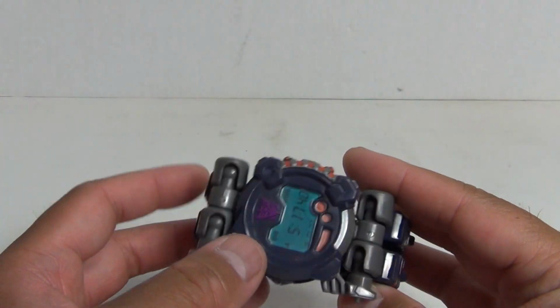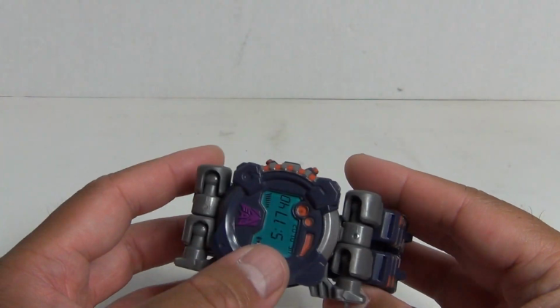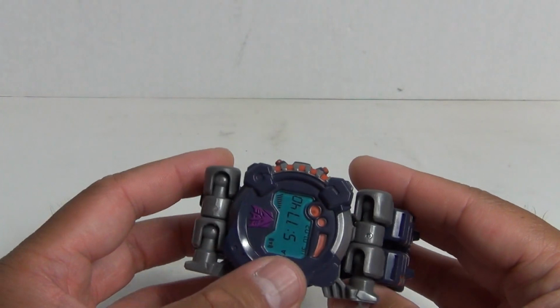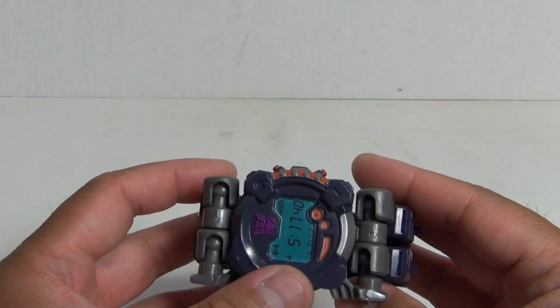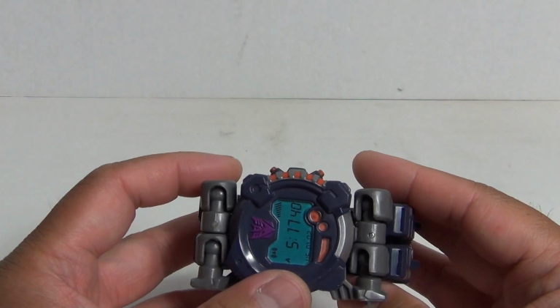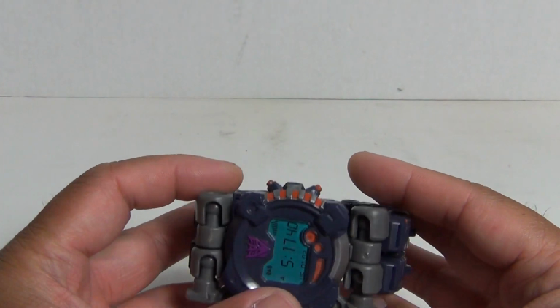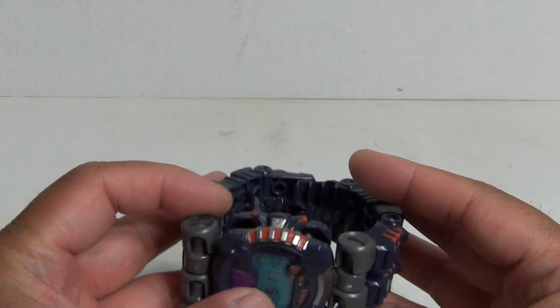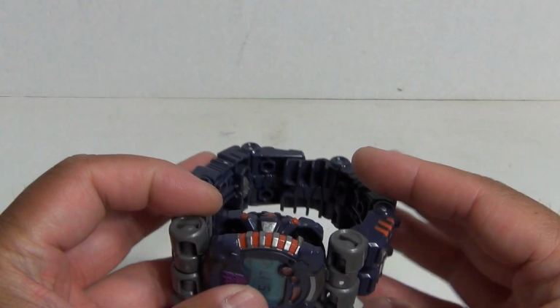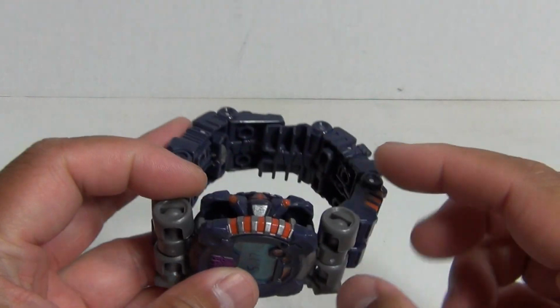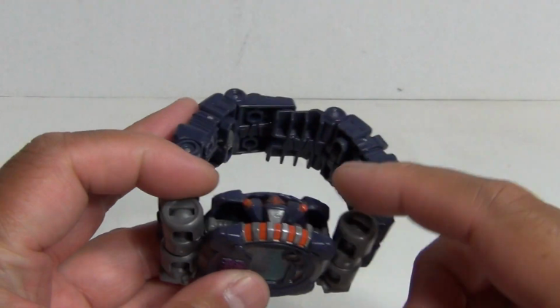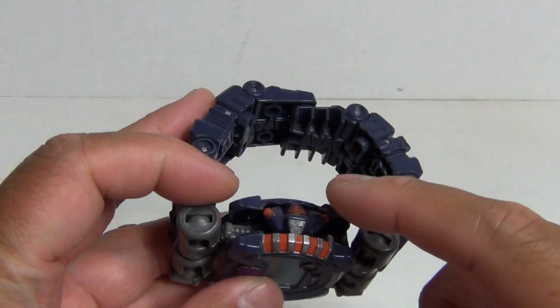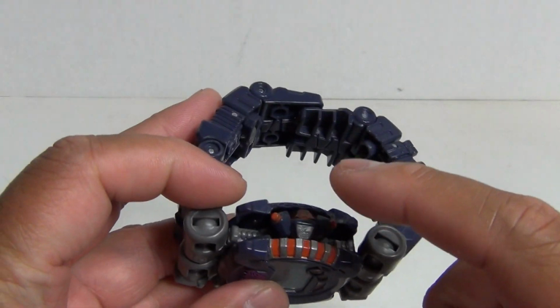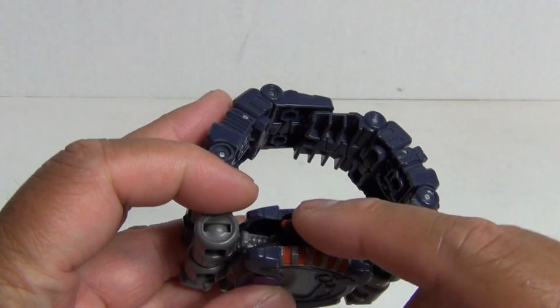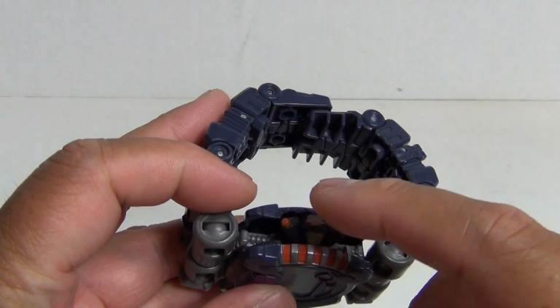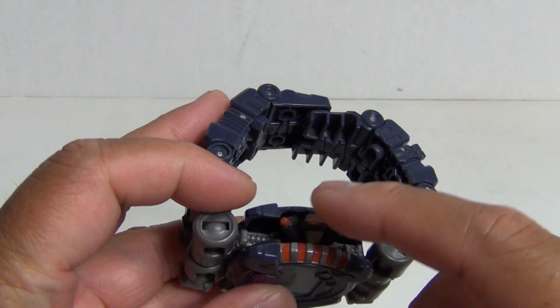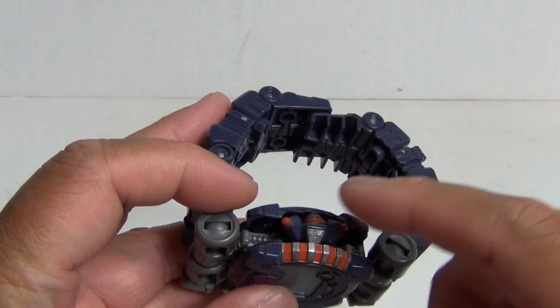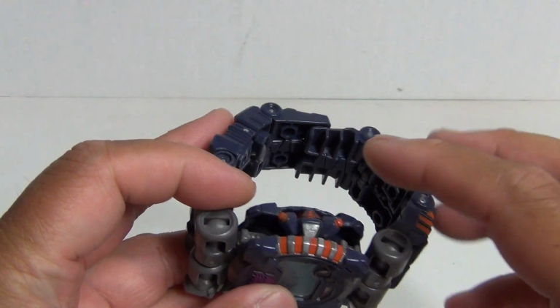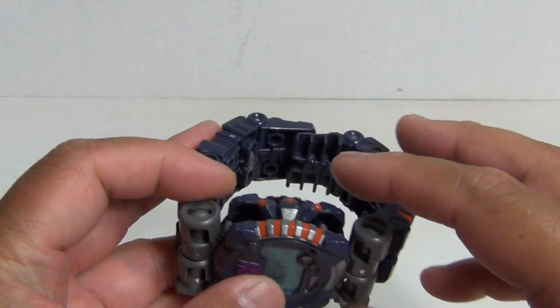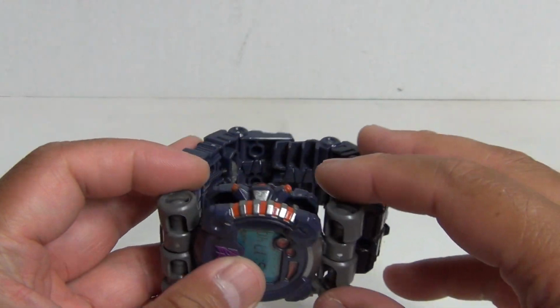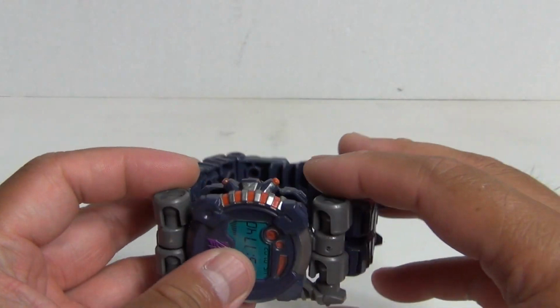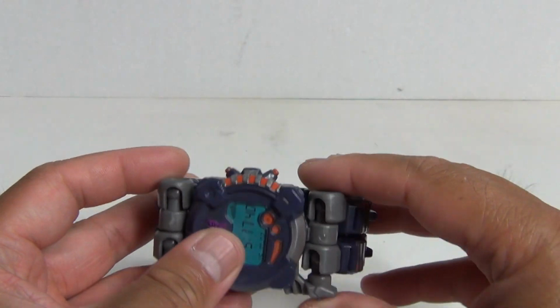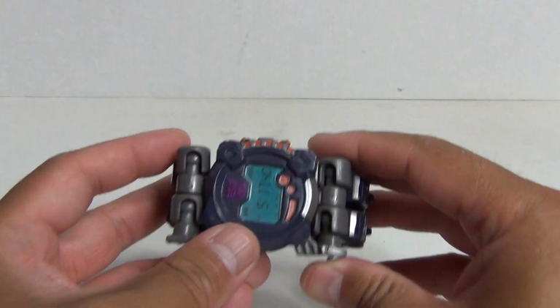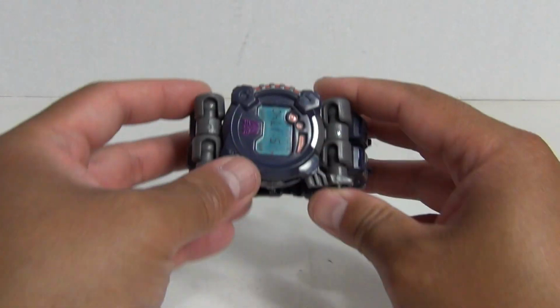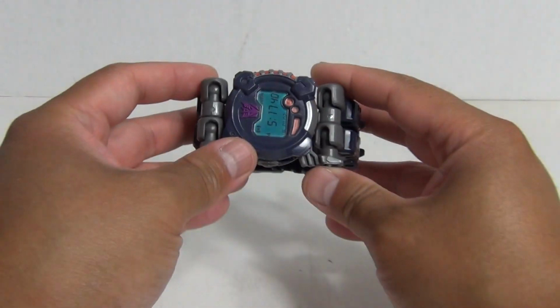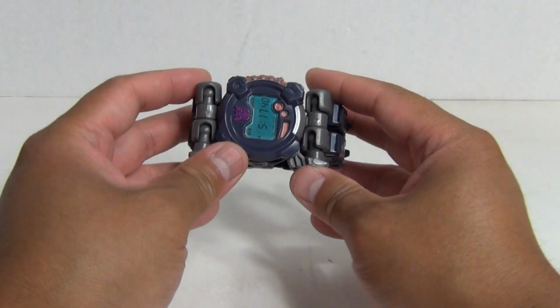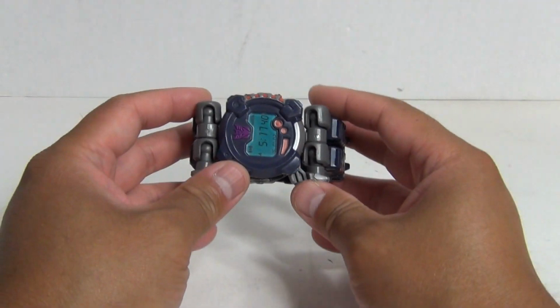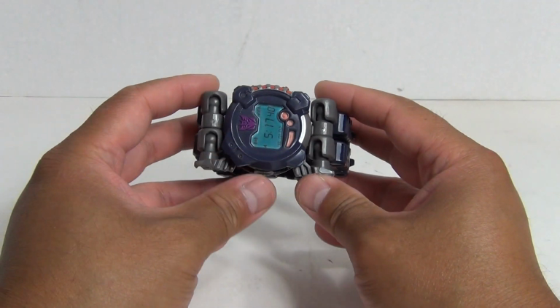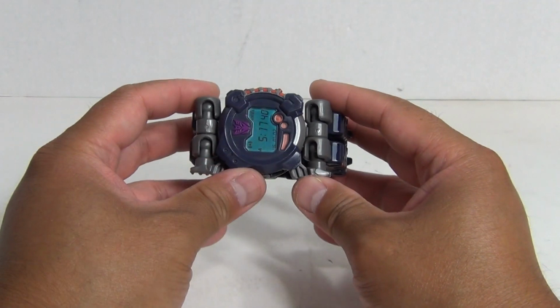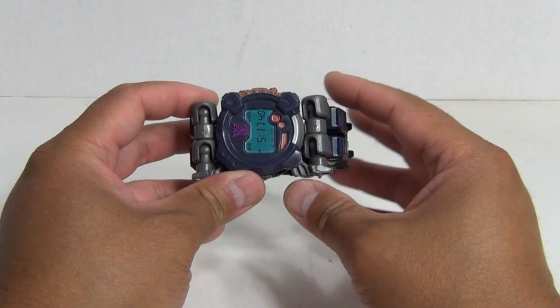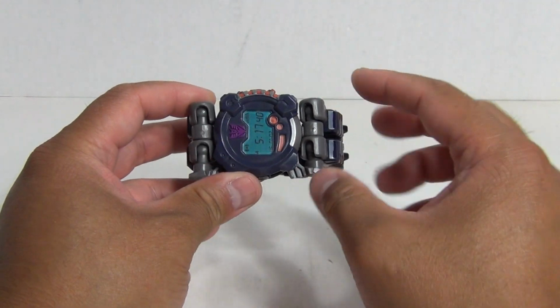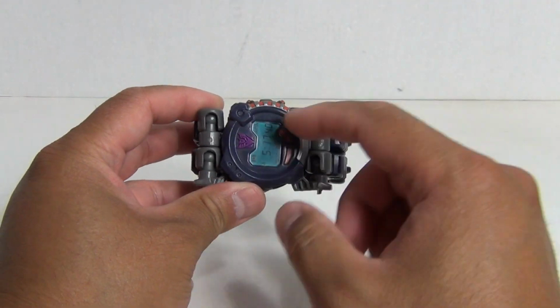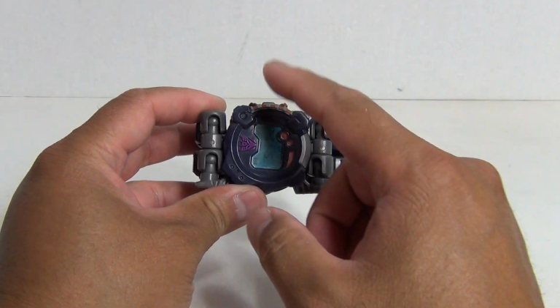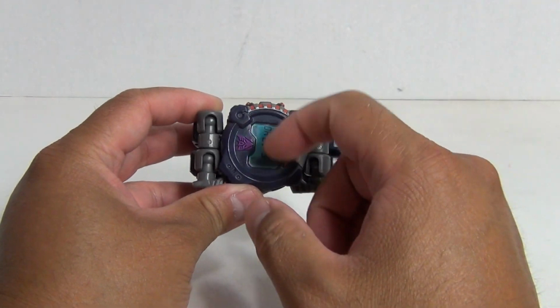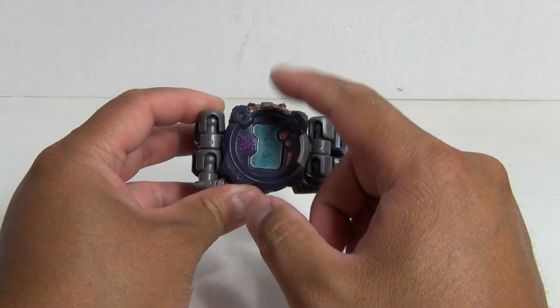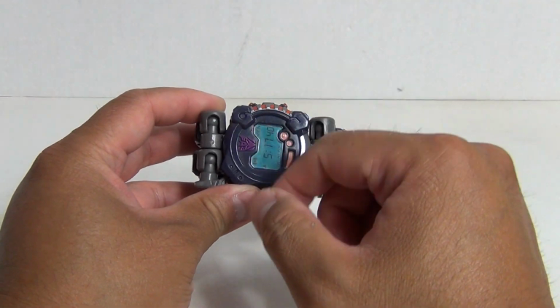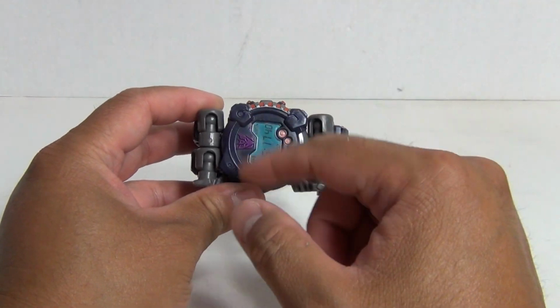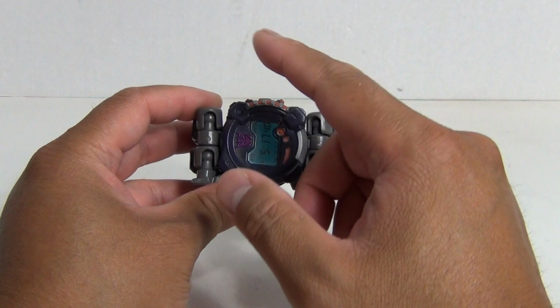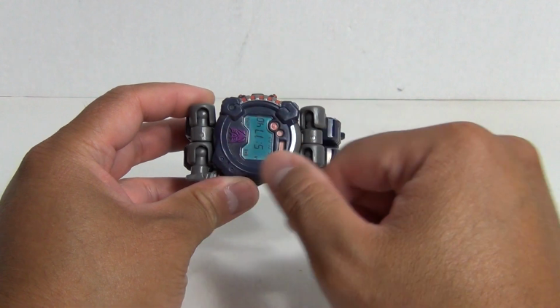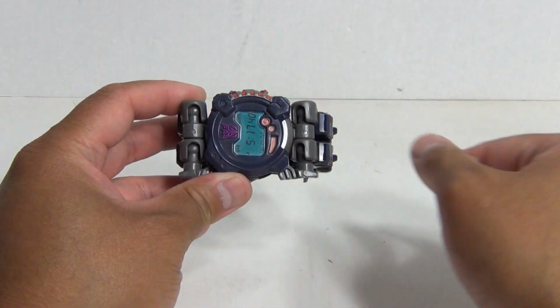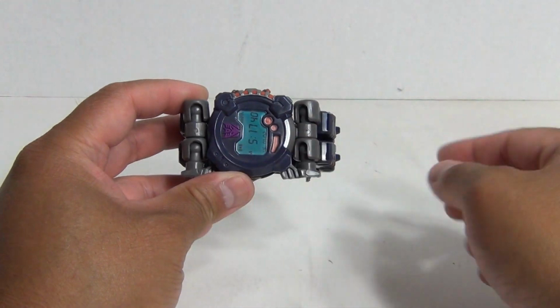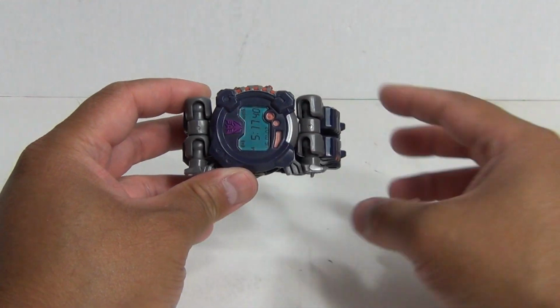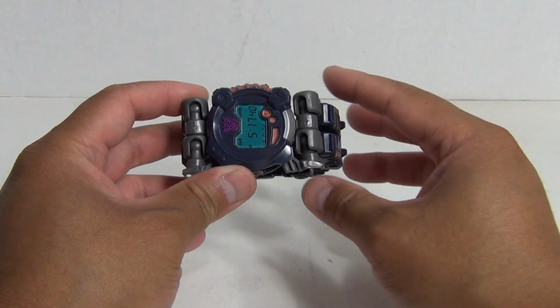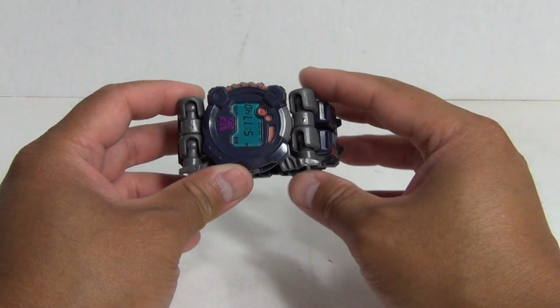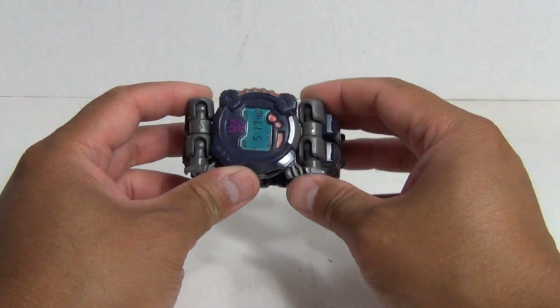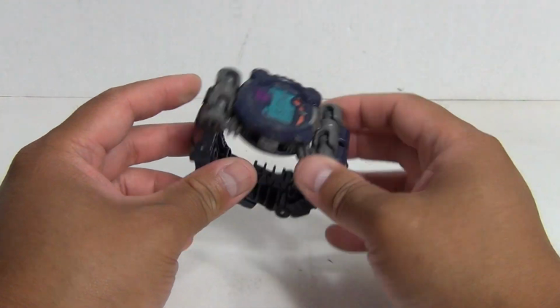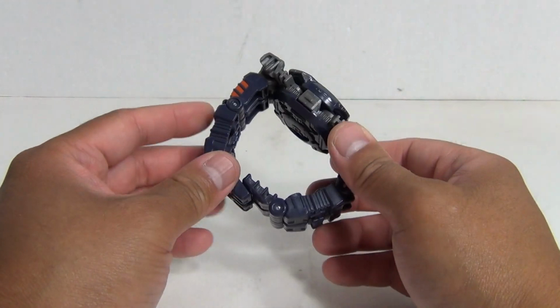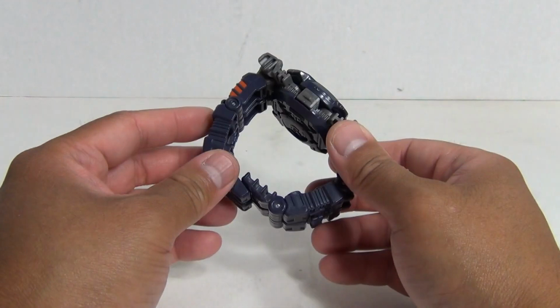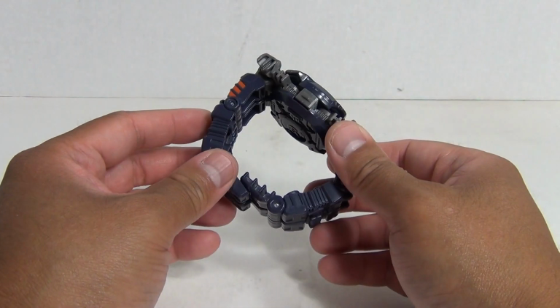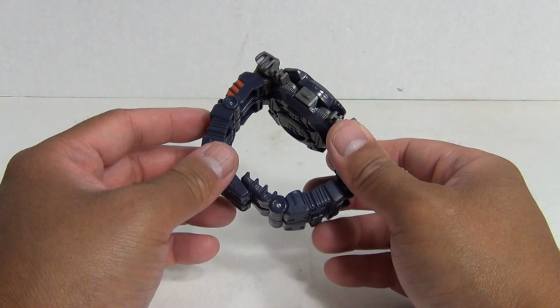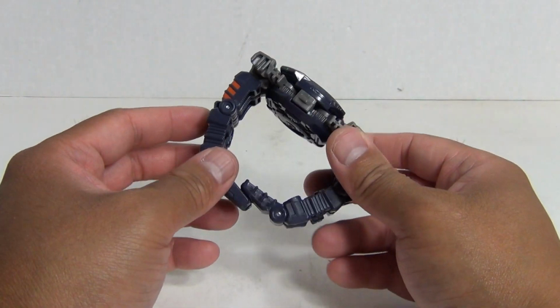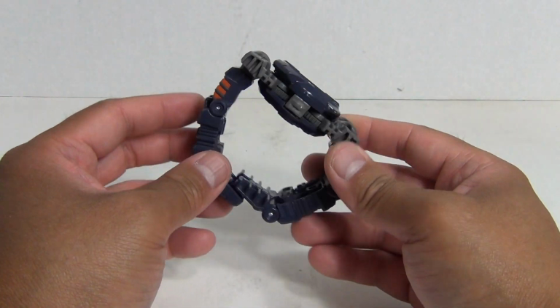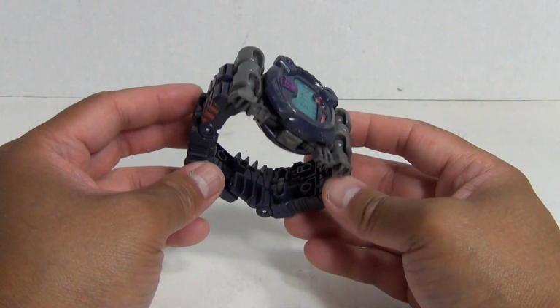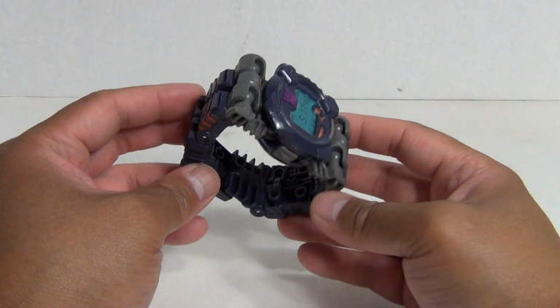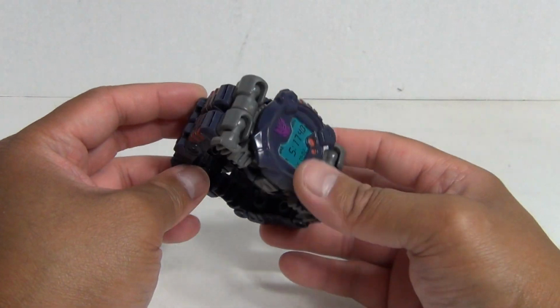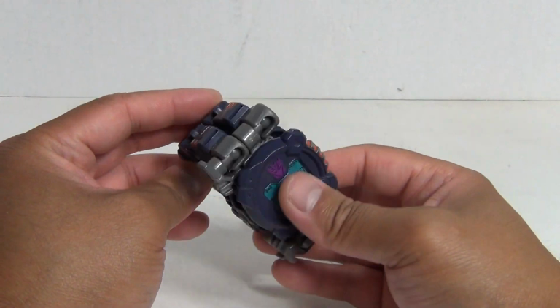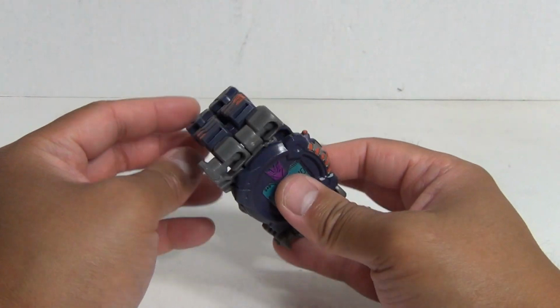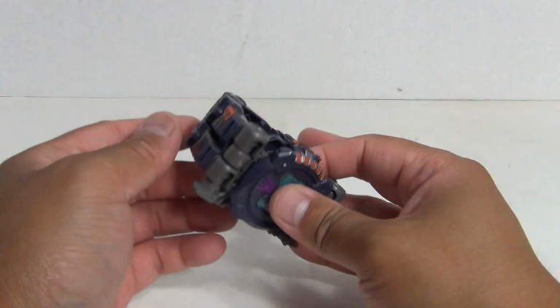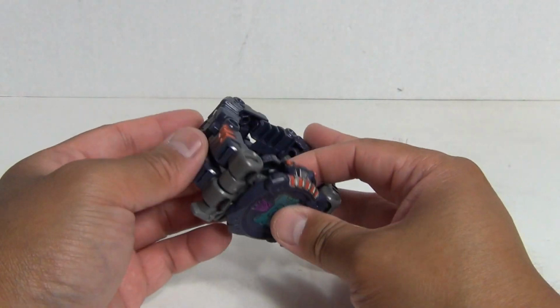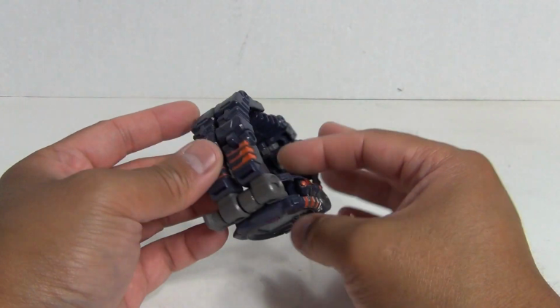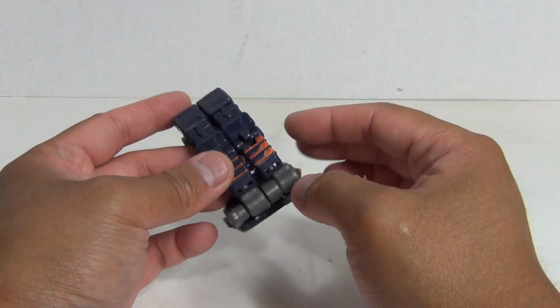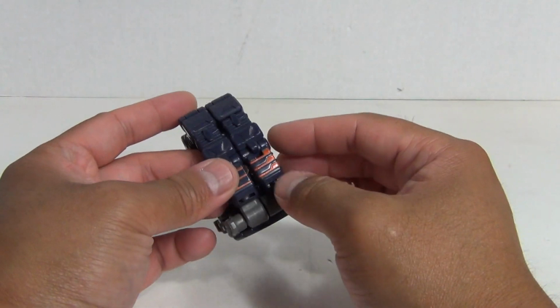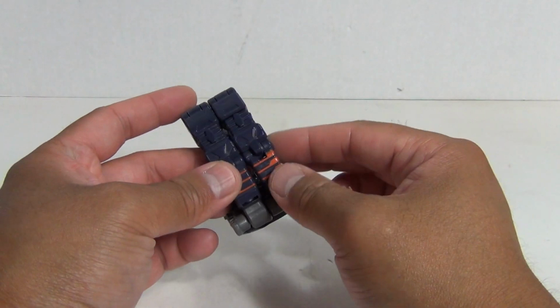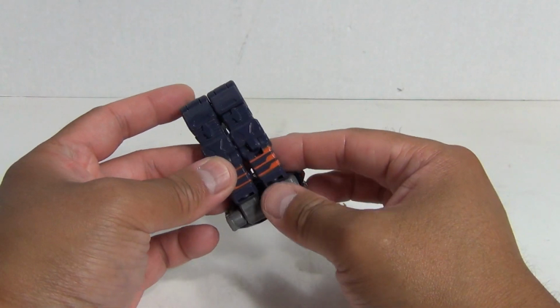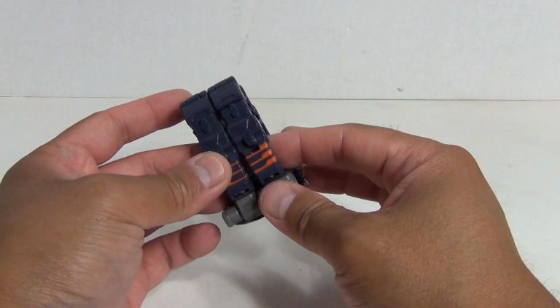As you can see here, you can see the head poking up, so this is going to be the orientation of the figure. Let's go ahead and transform this — it's really simple.